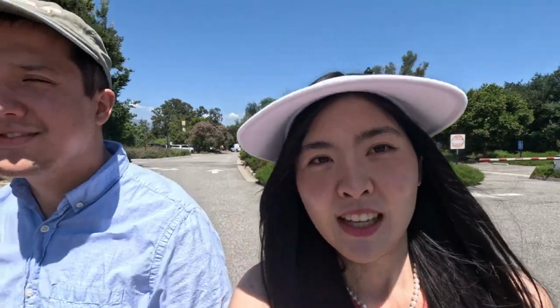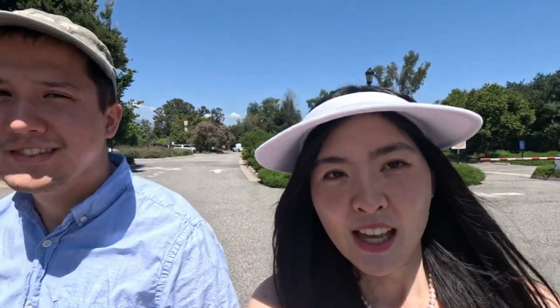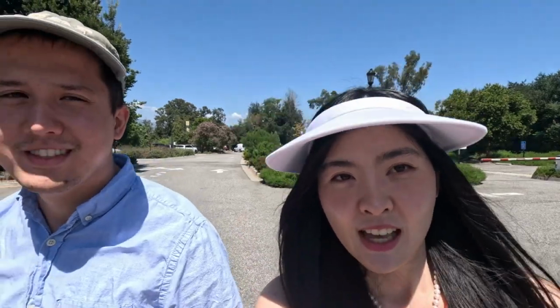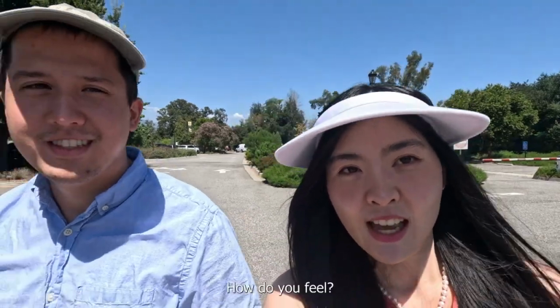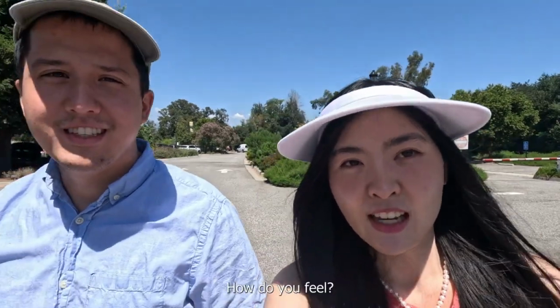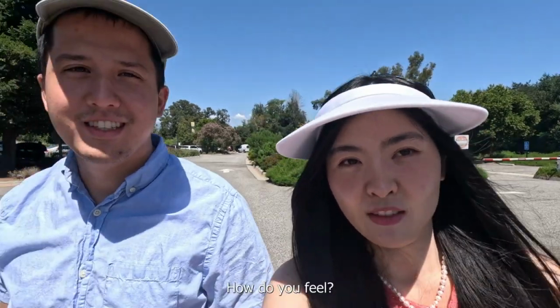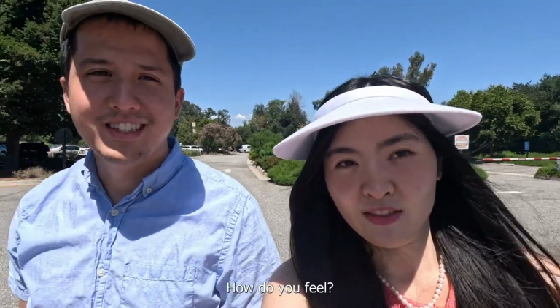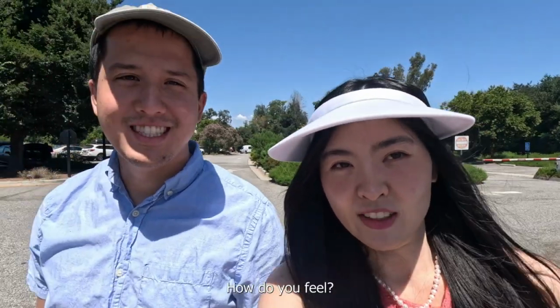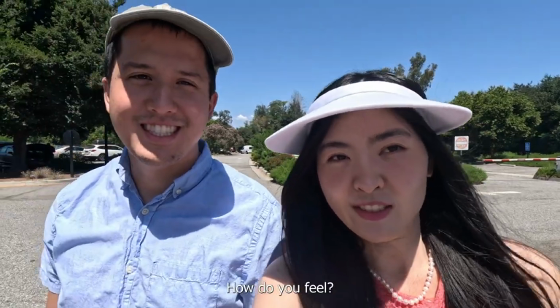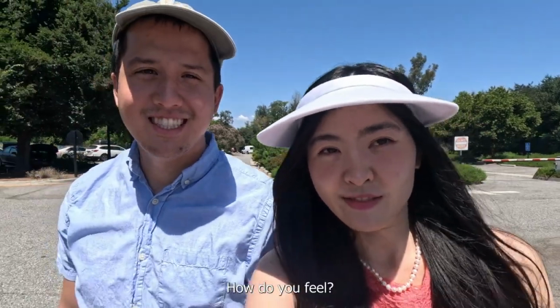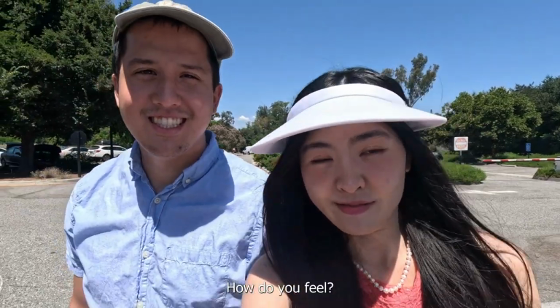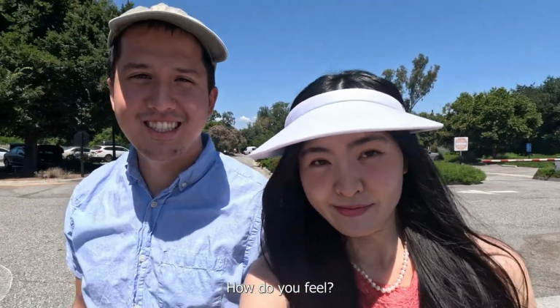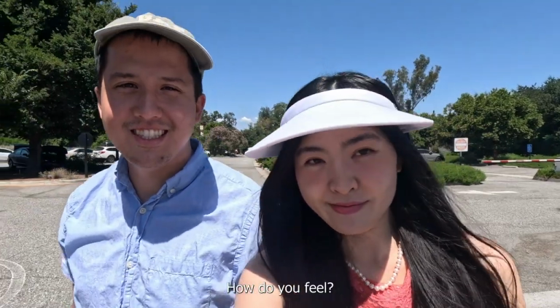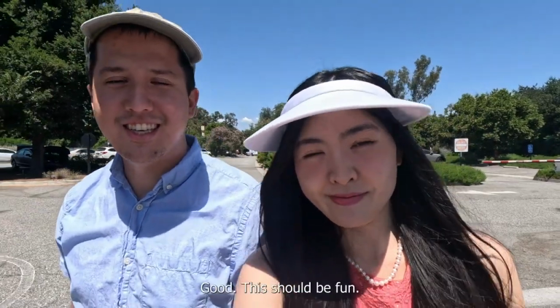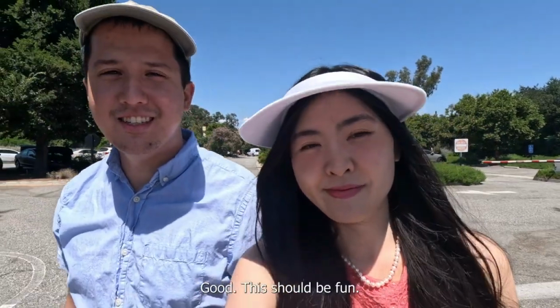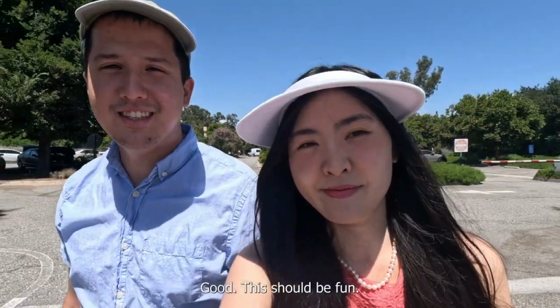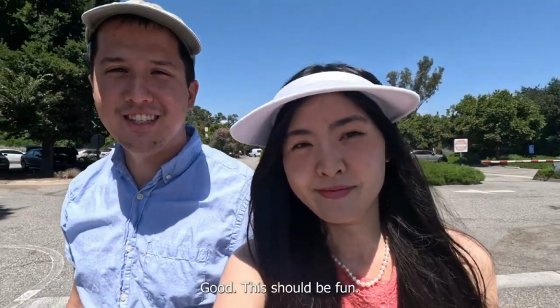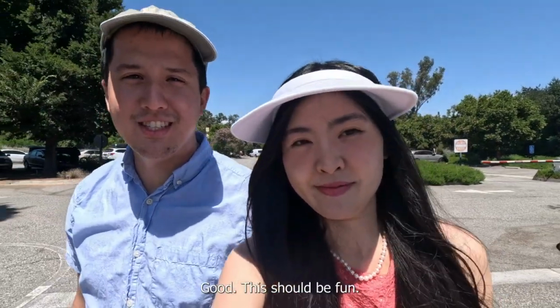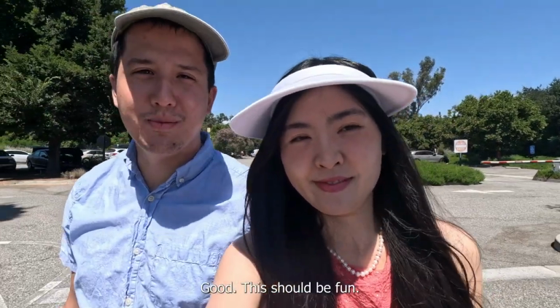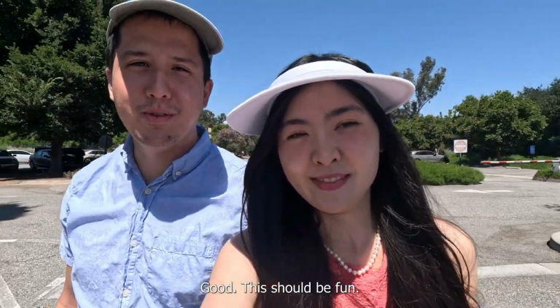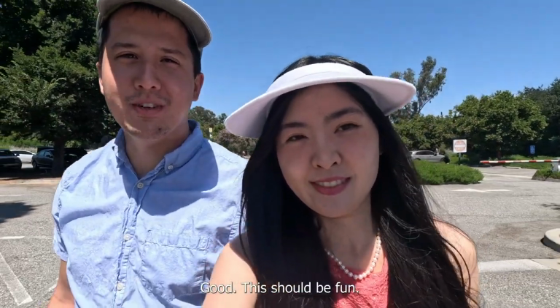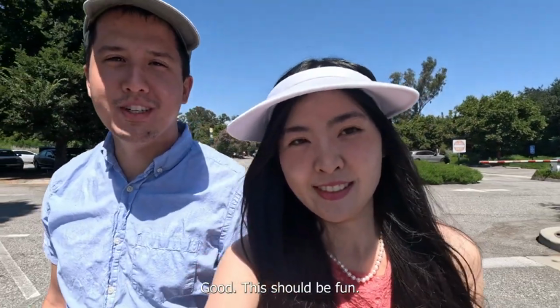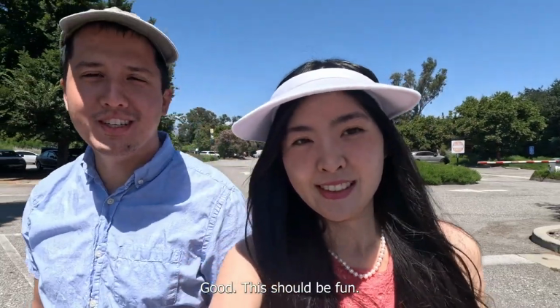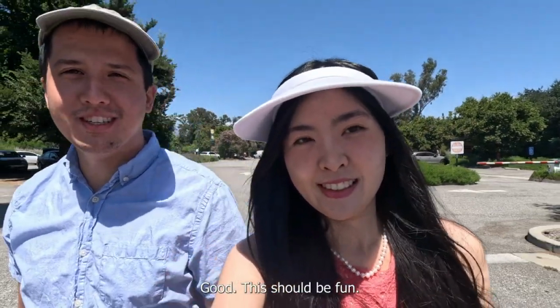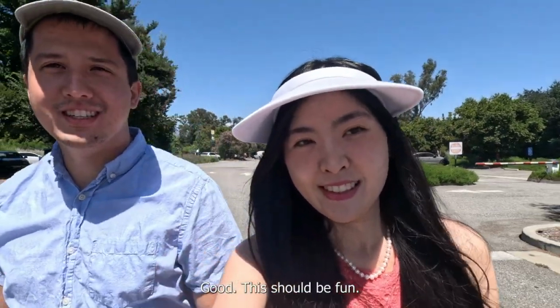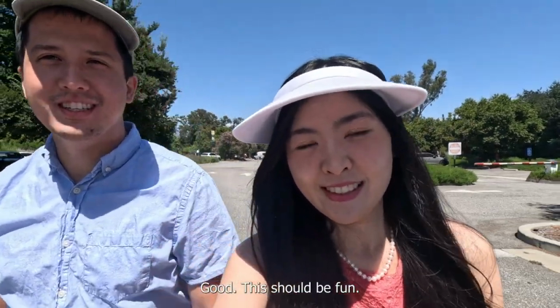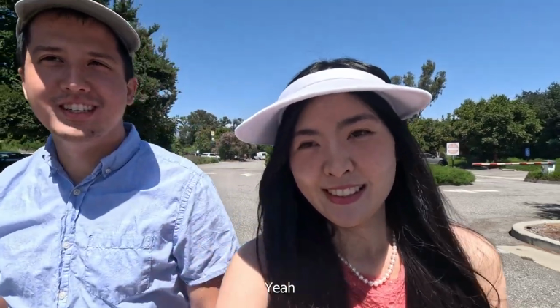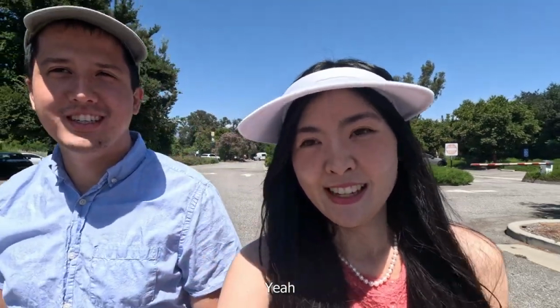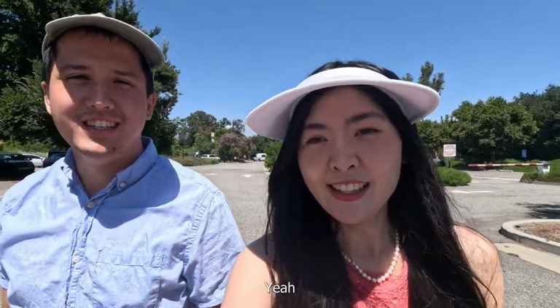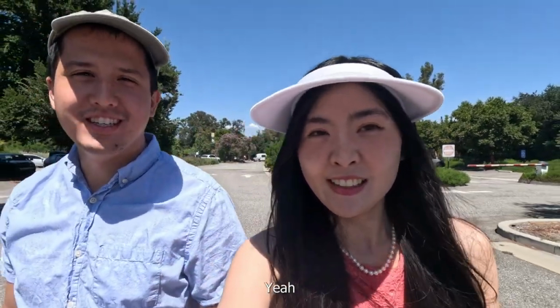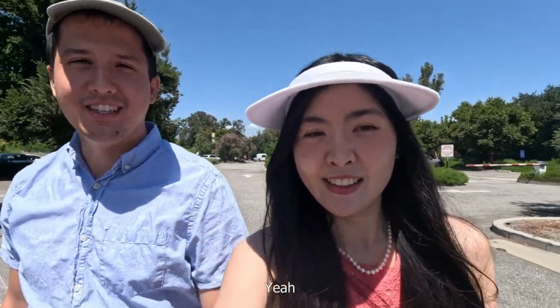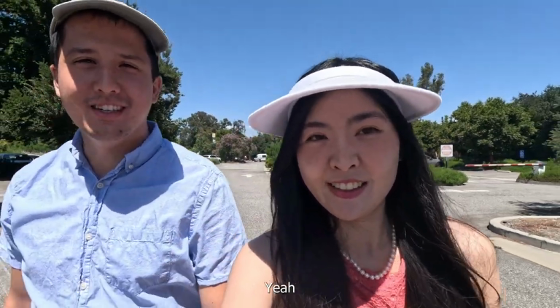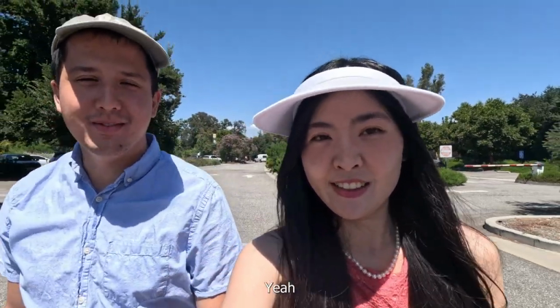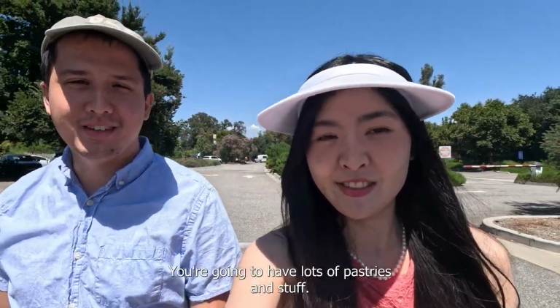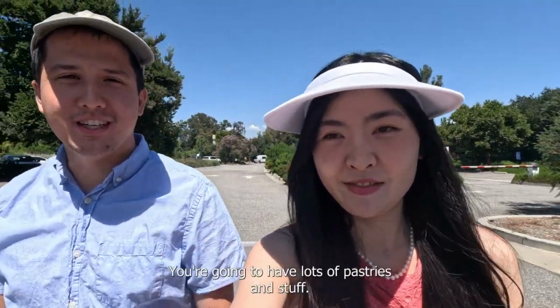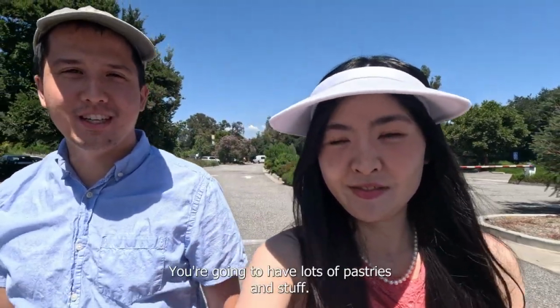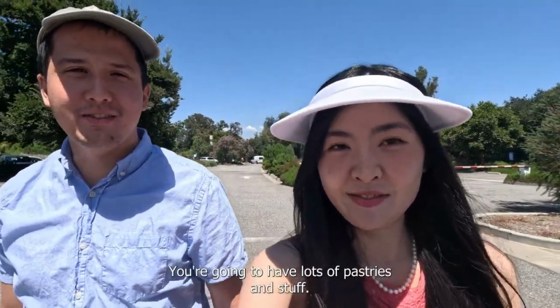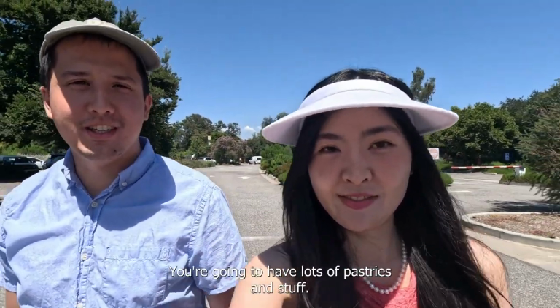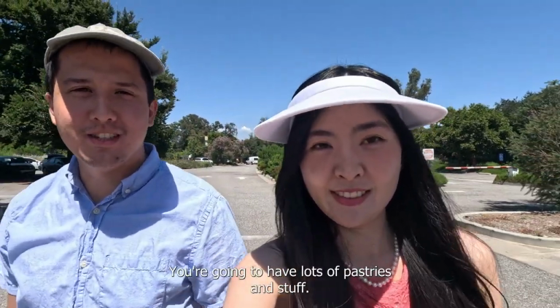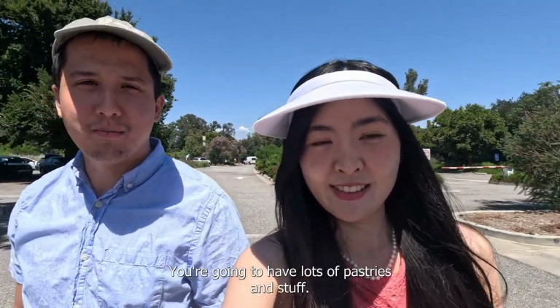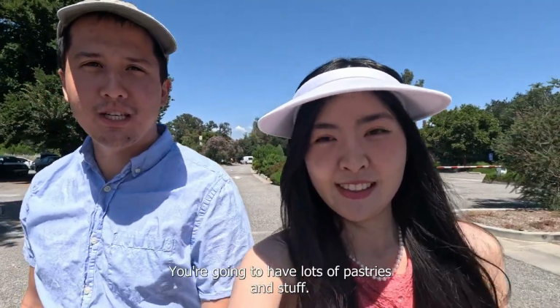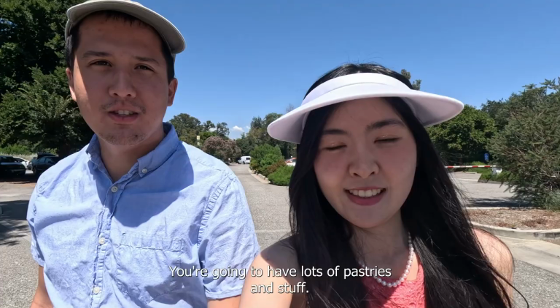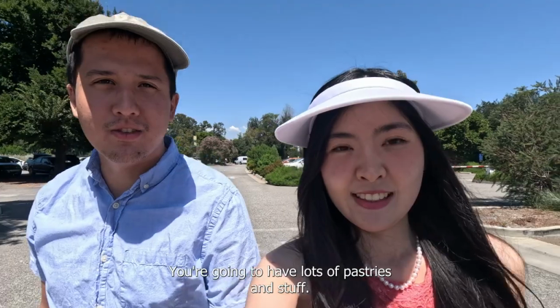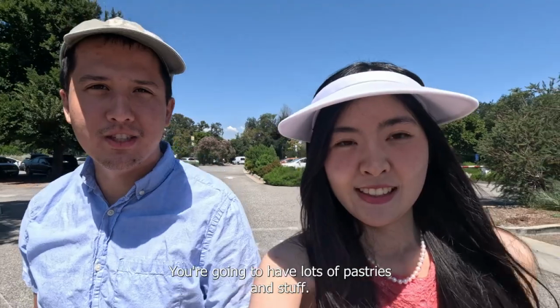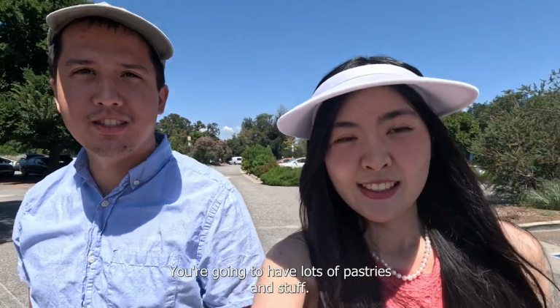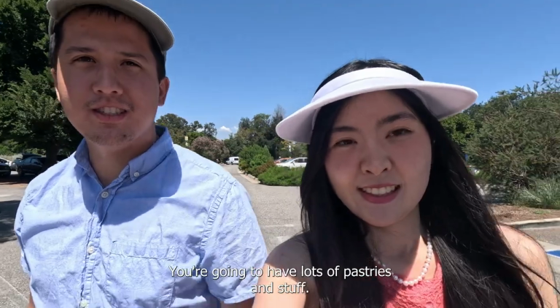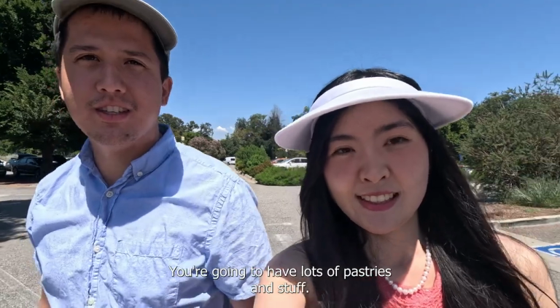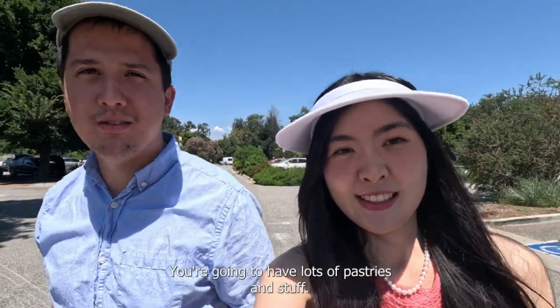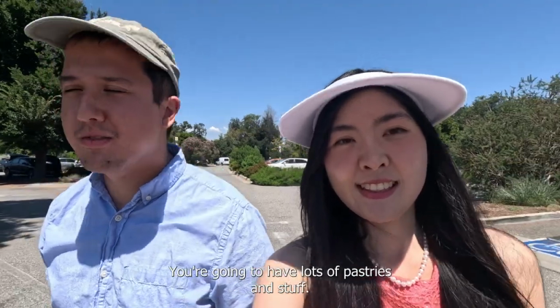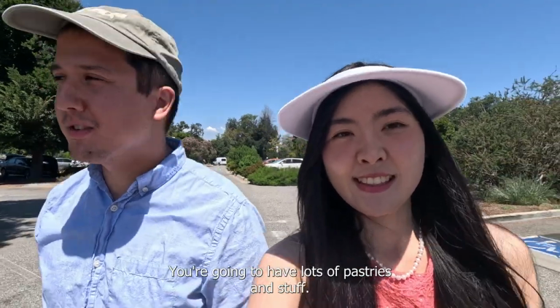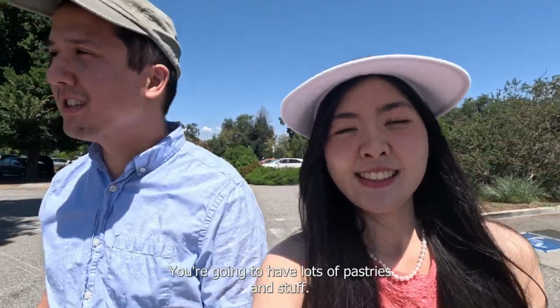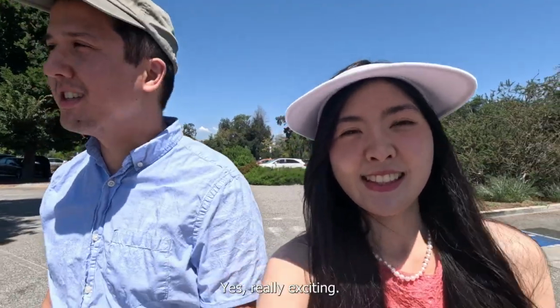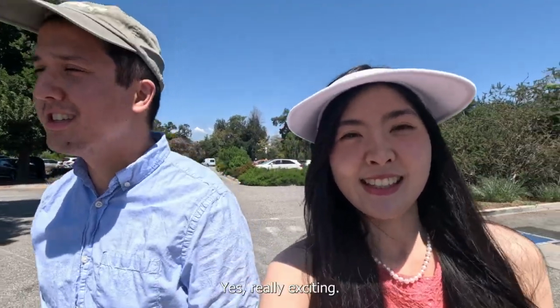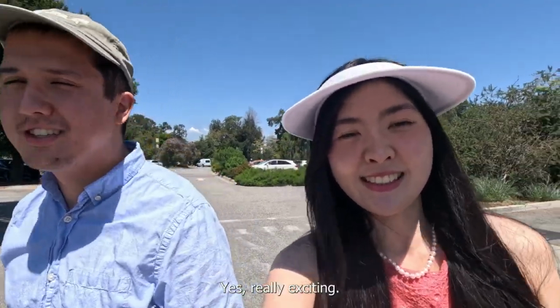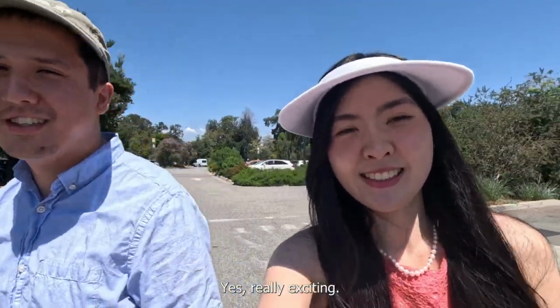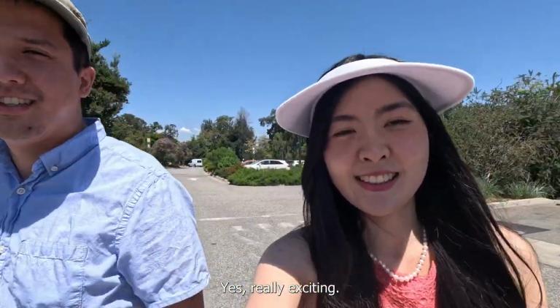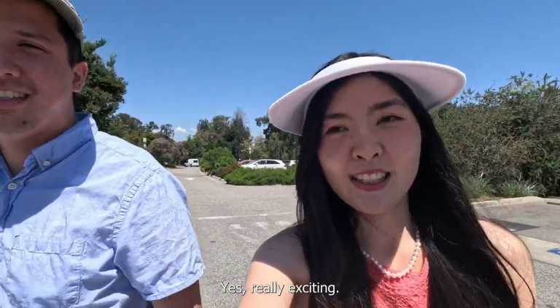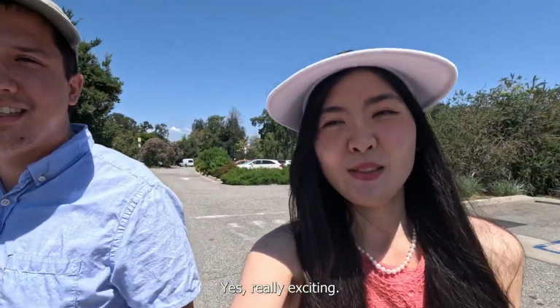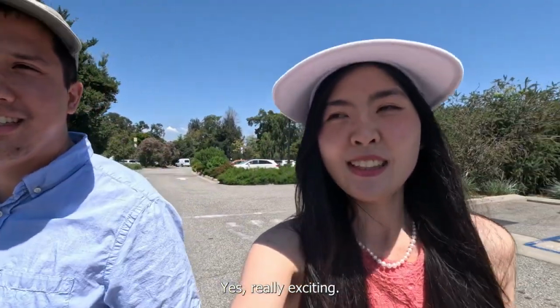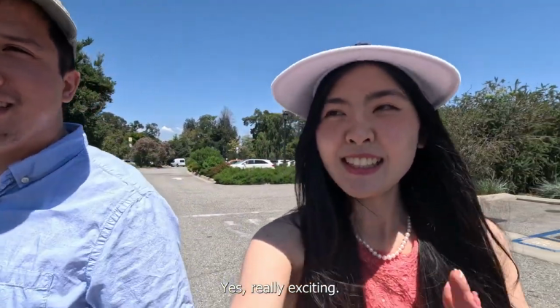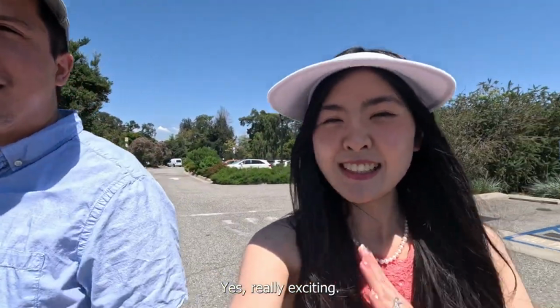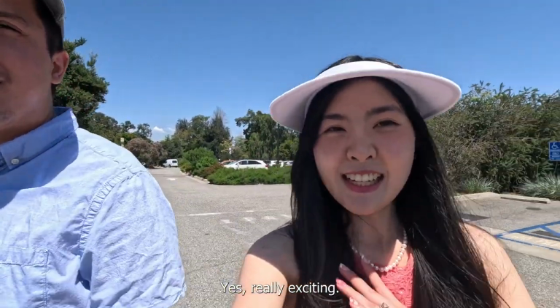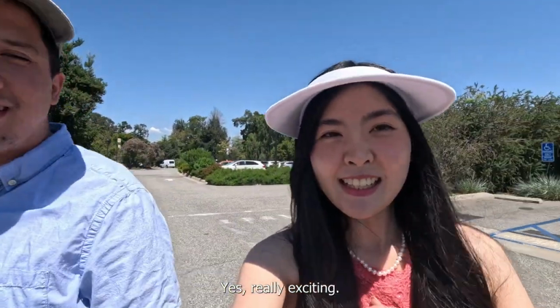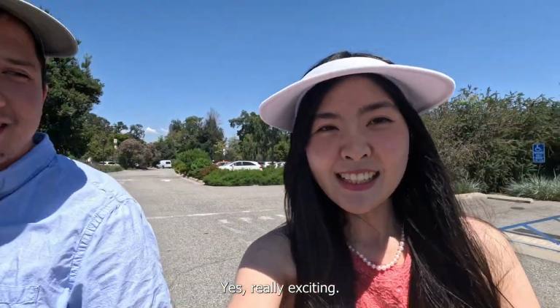It should be fun, yeah! We're gonna have lots of pastries and stuff. Really excited!